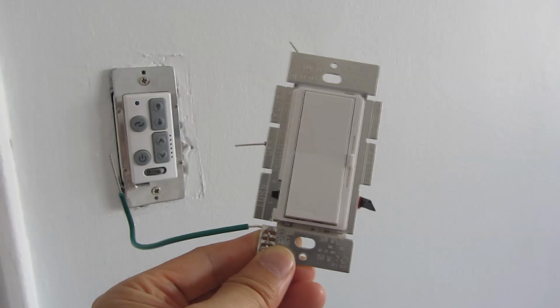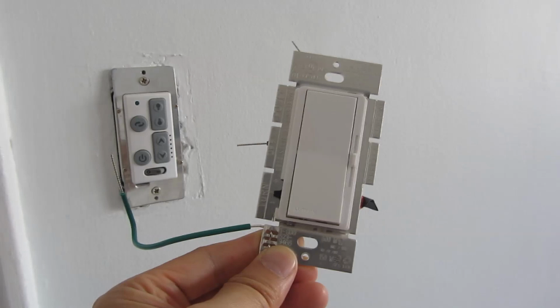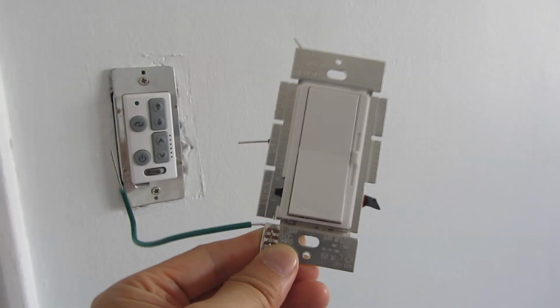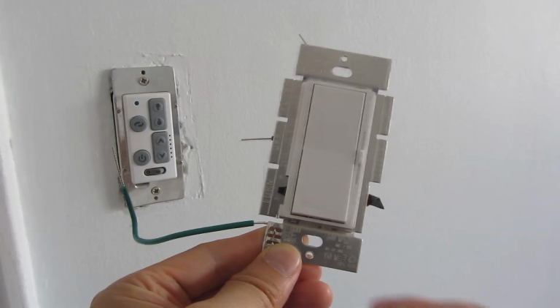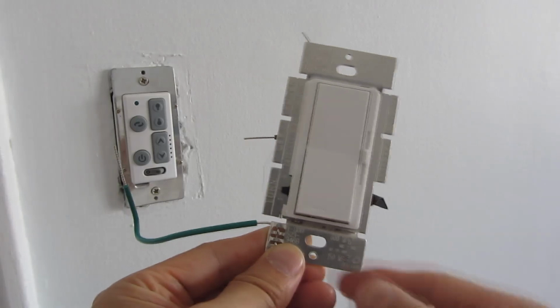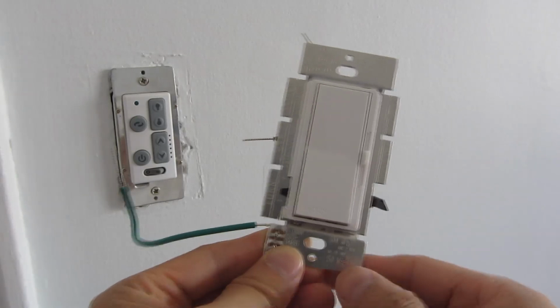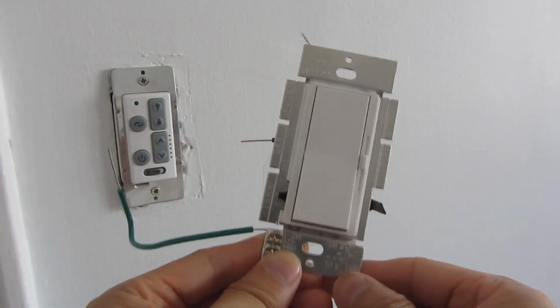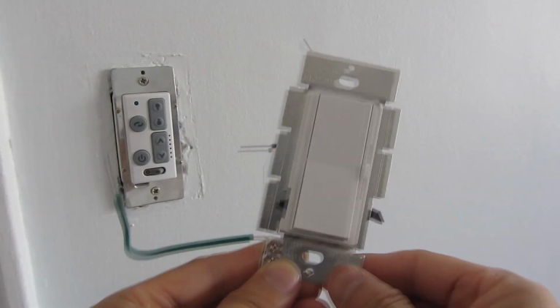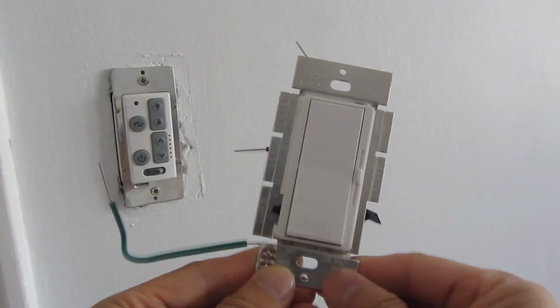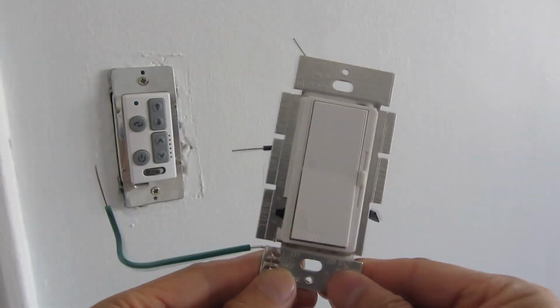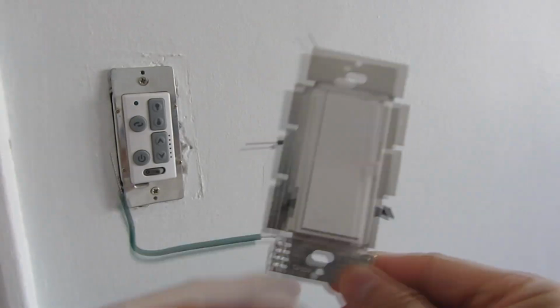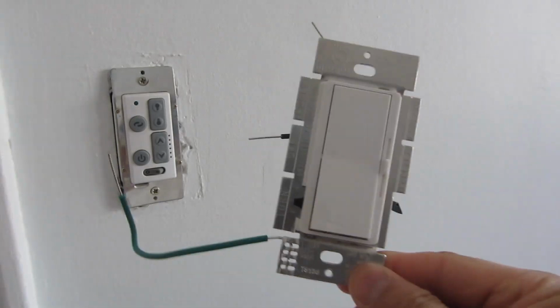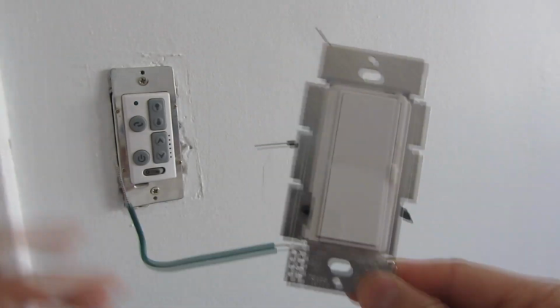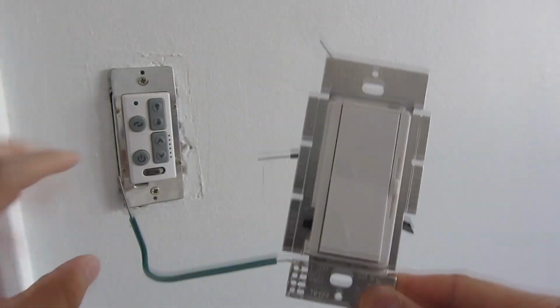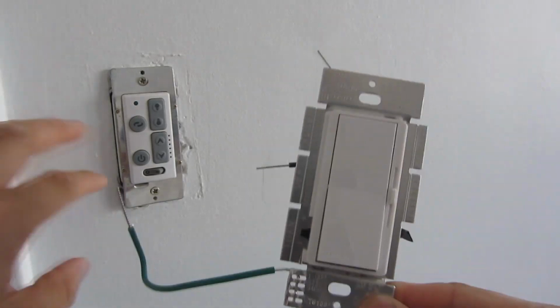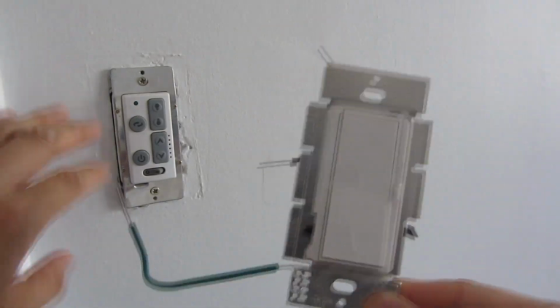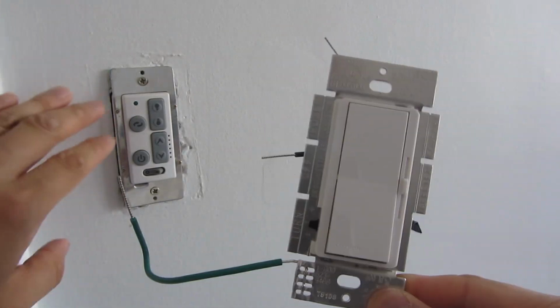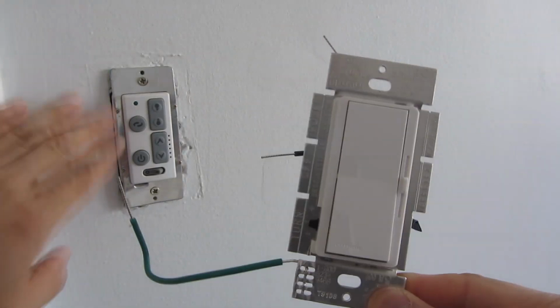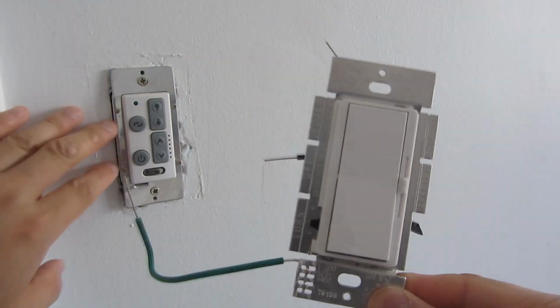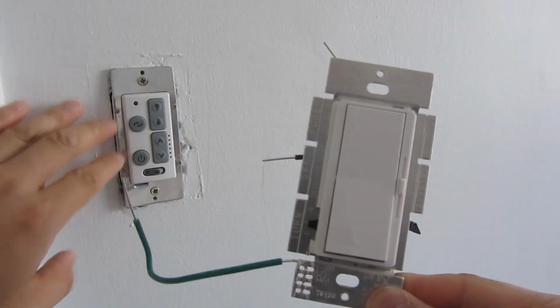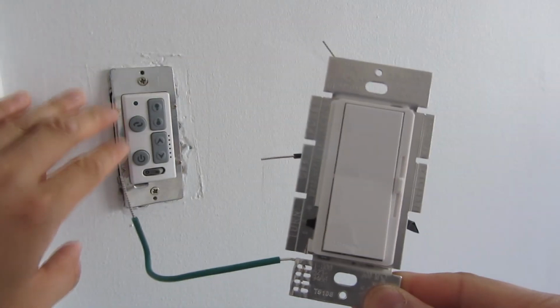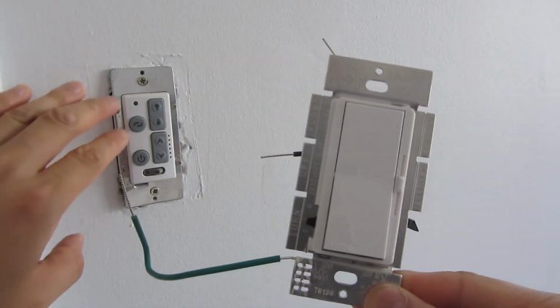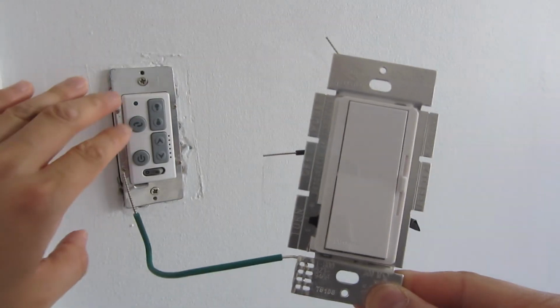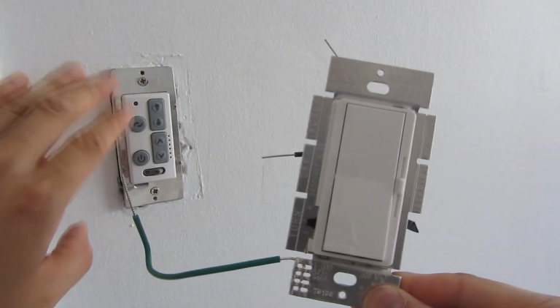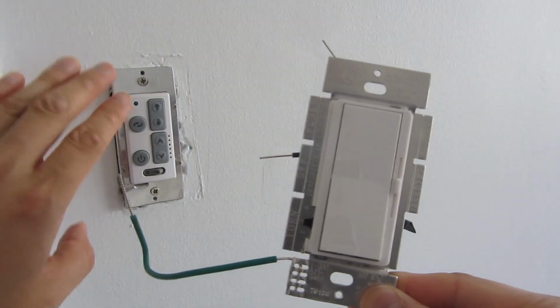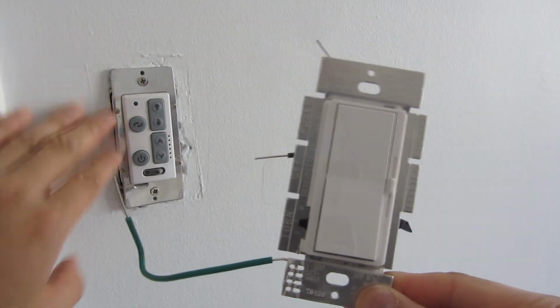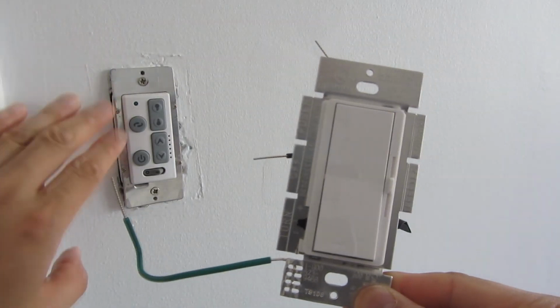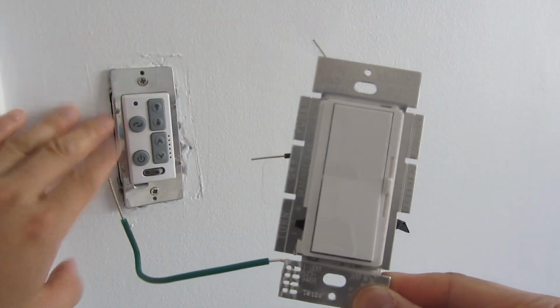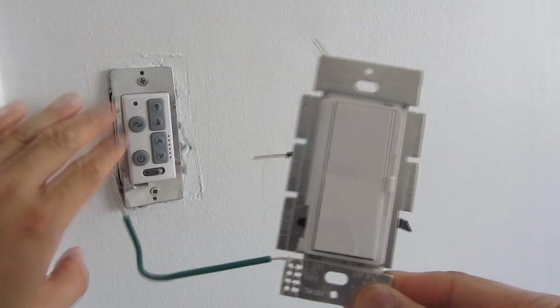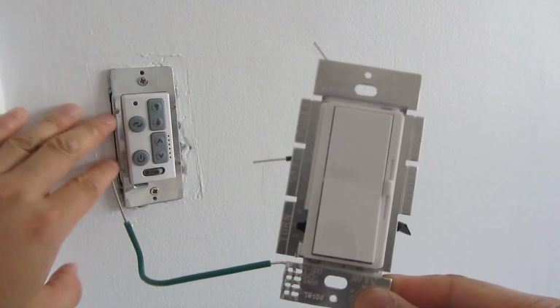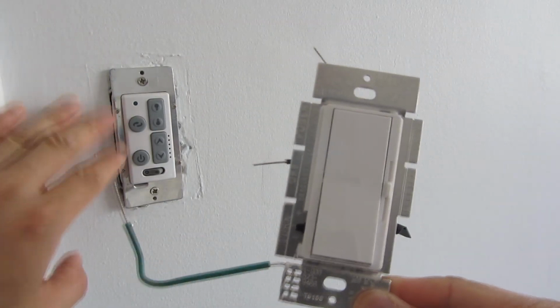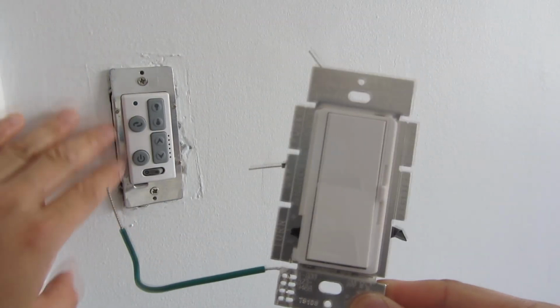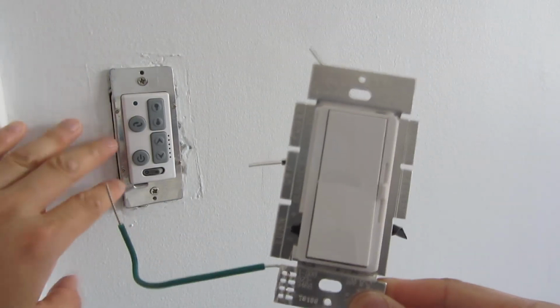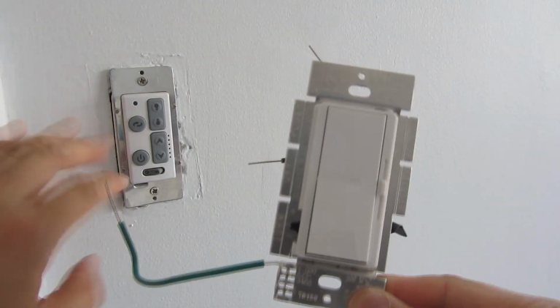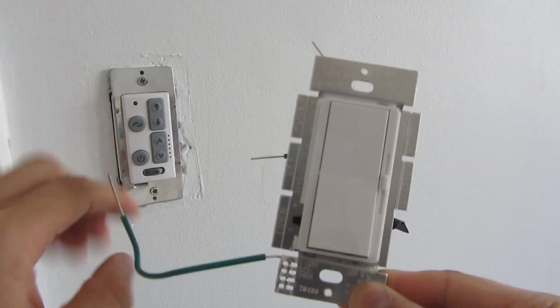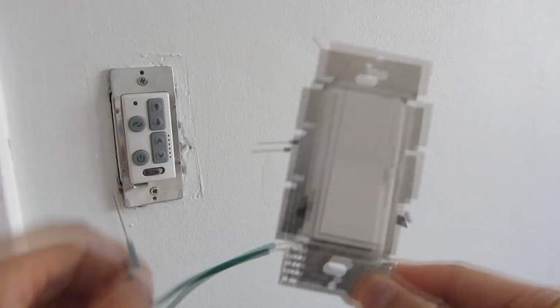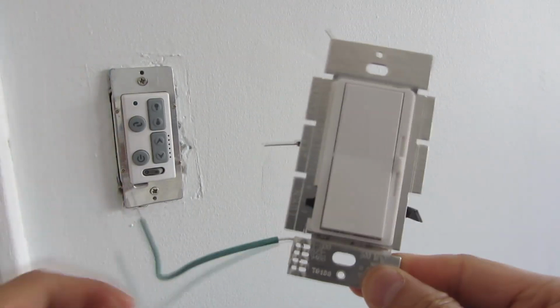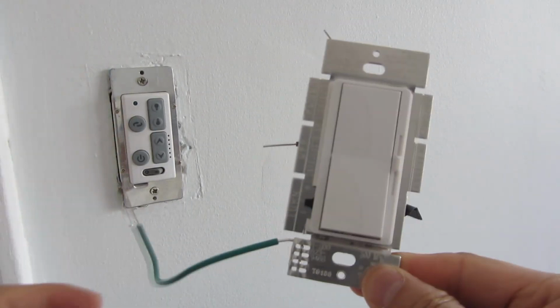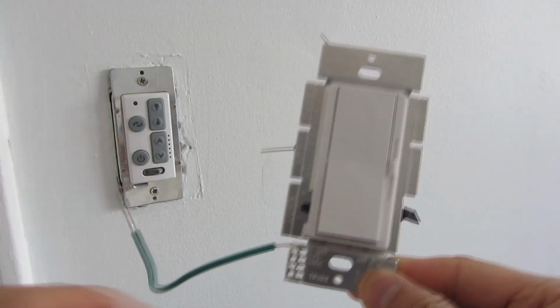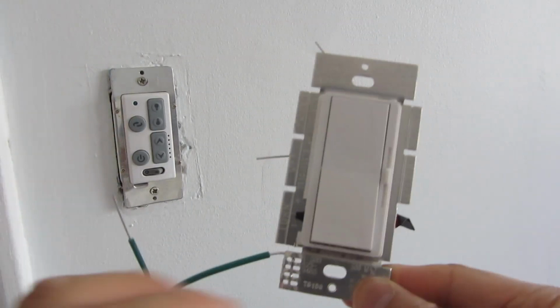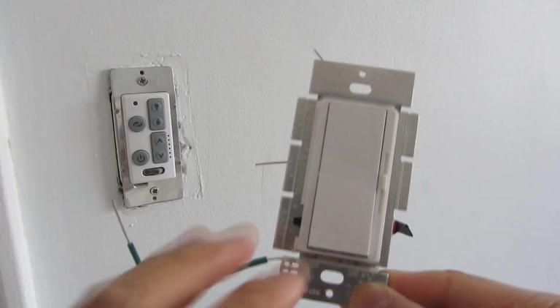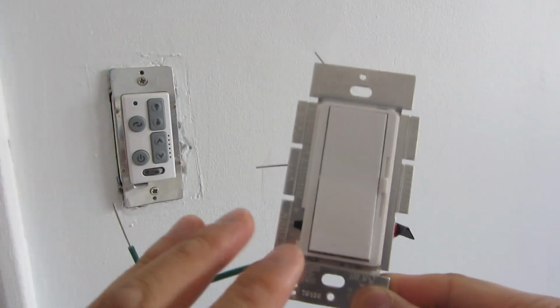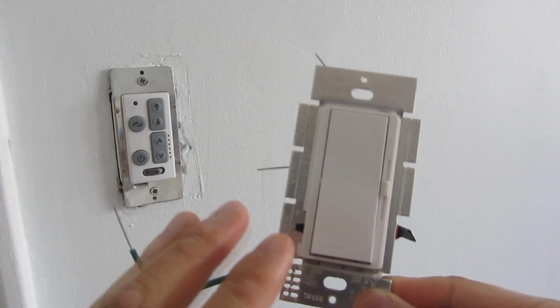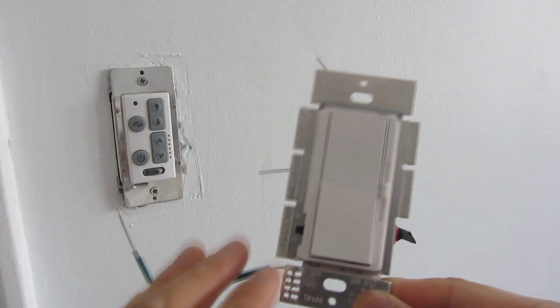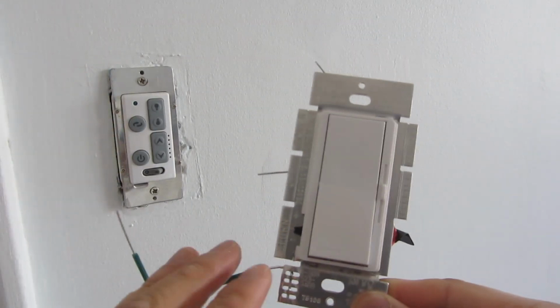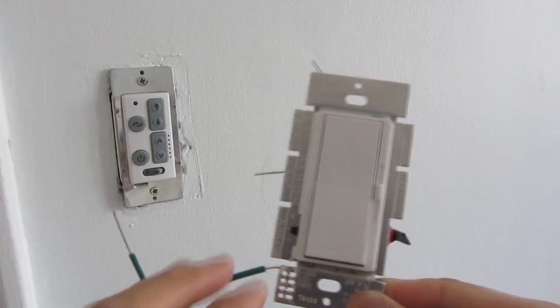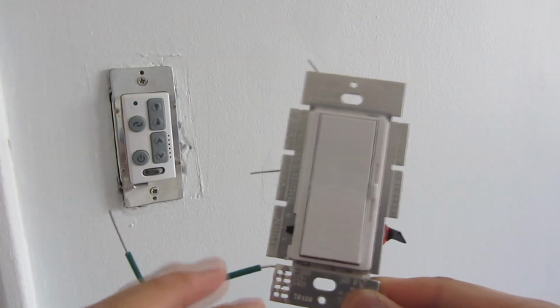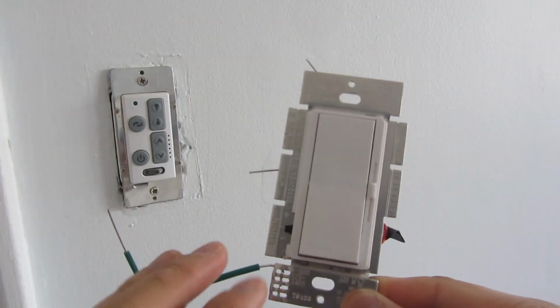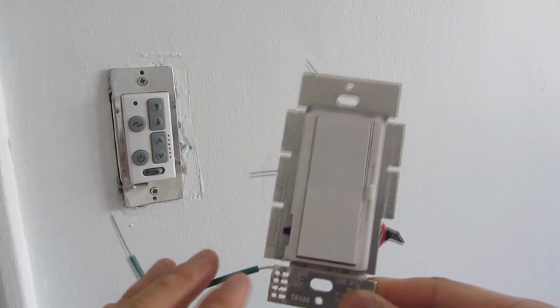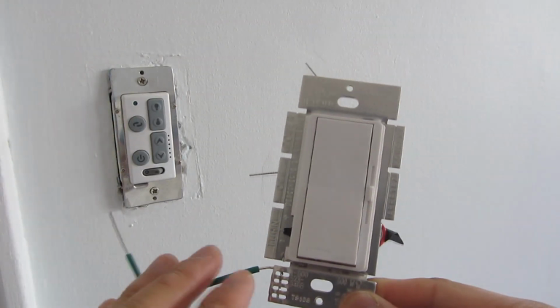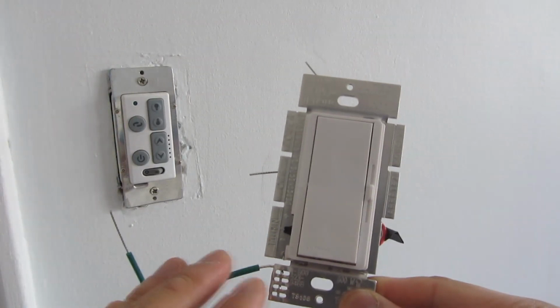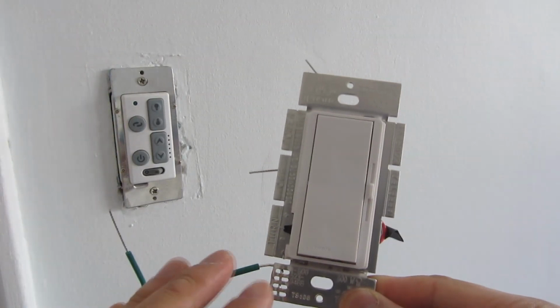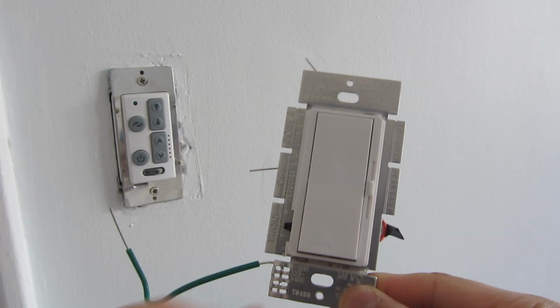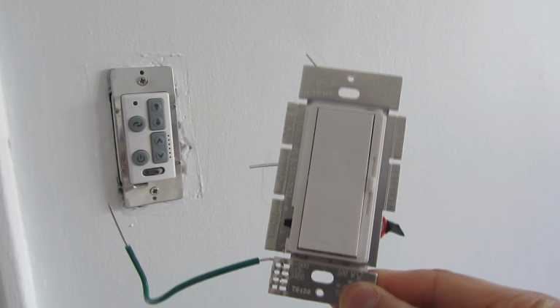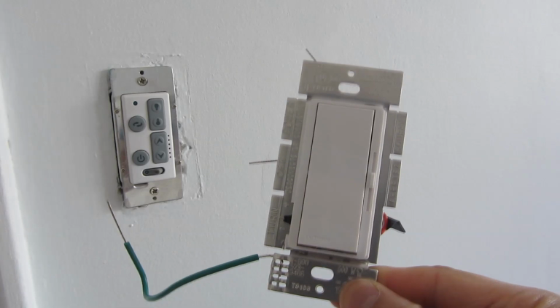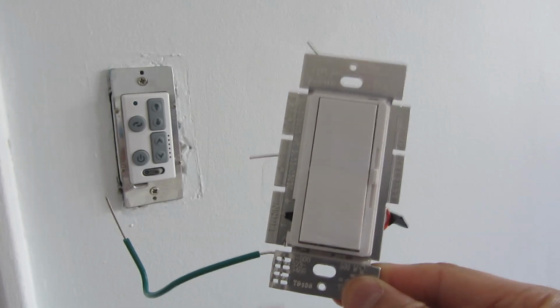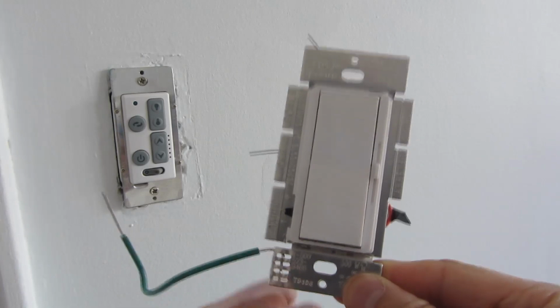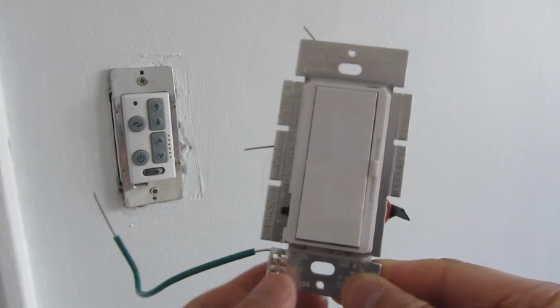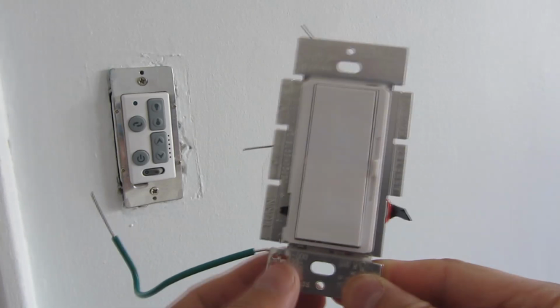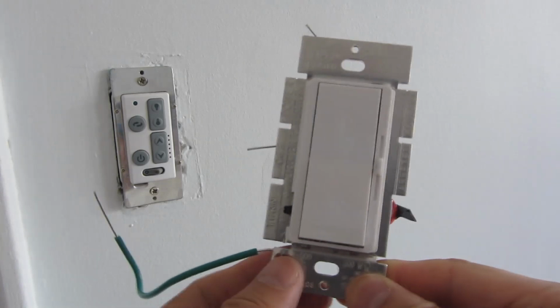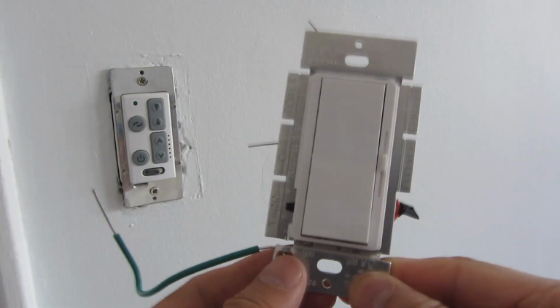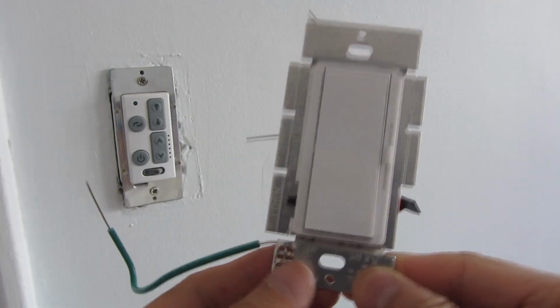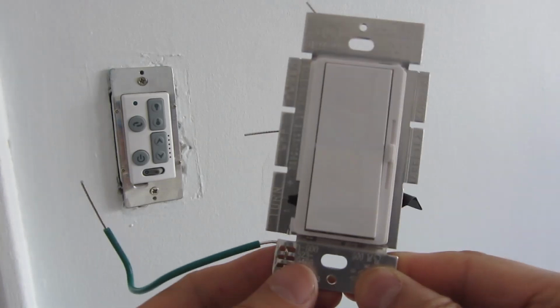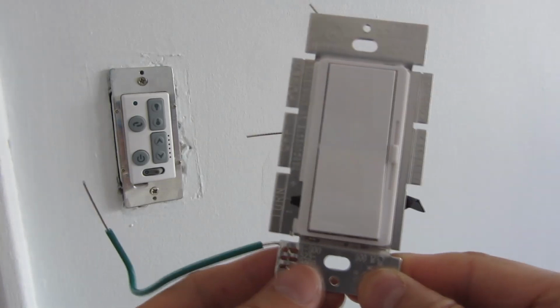Hi, so I'm going to be replacing this light switch — actually a fan light switch — with this Lutron Diva CL dimmer.